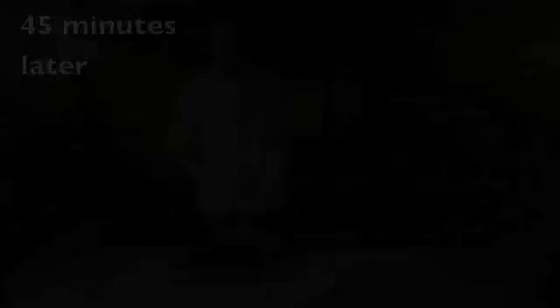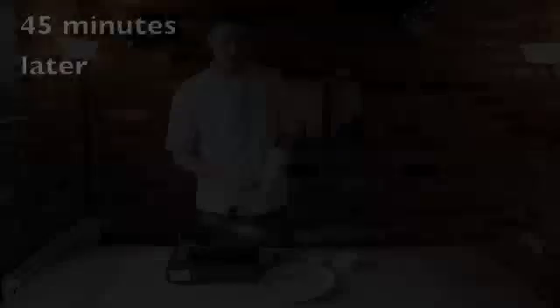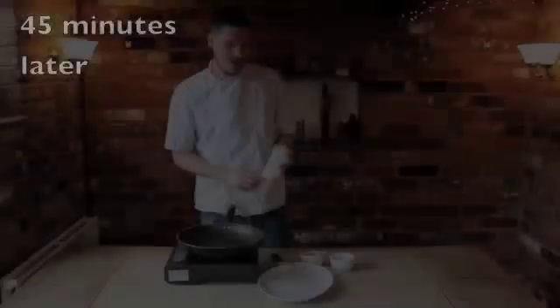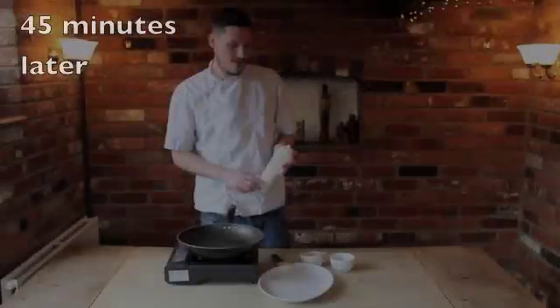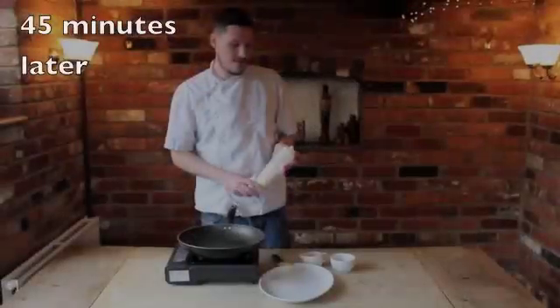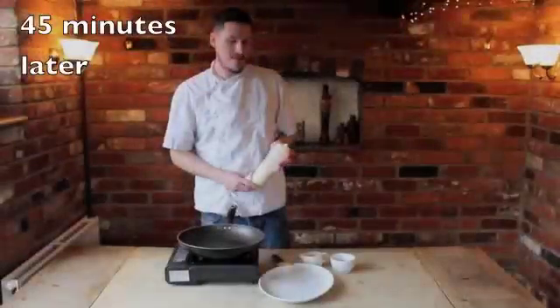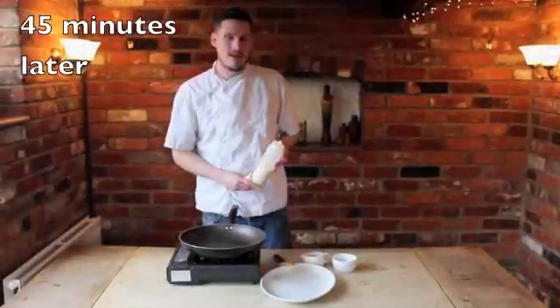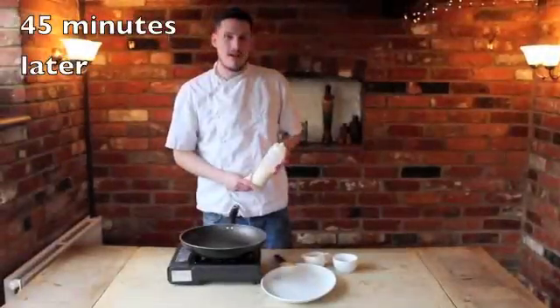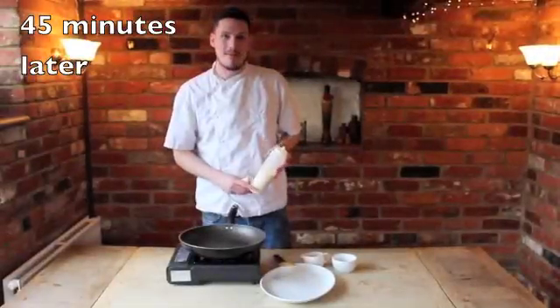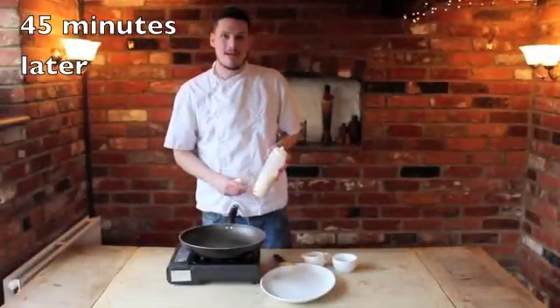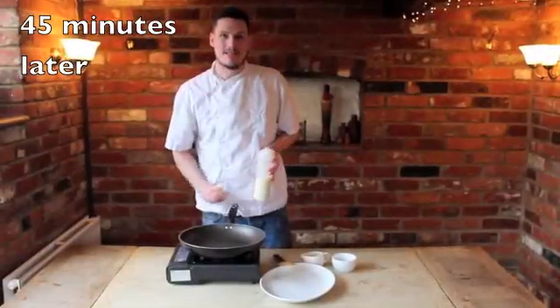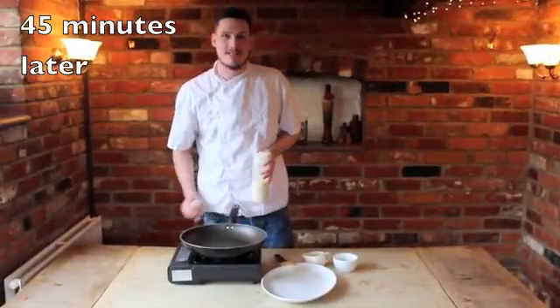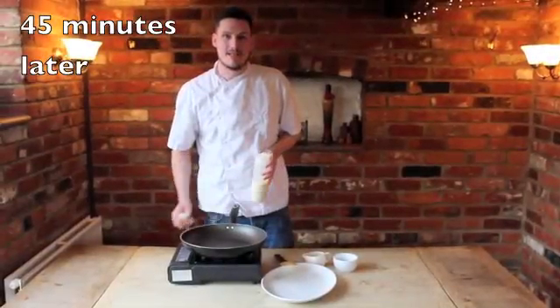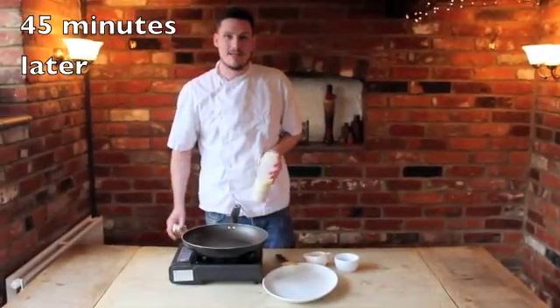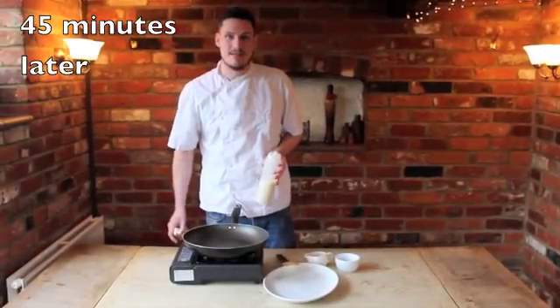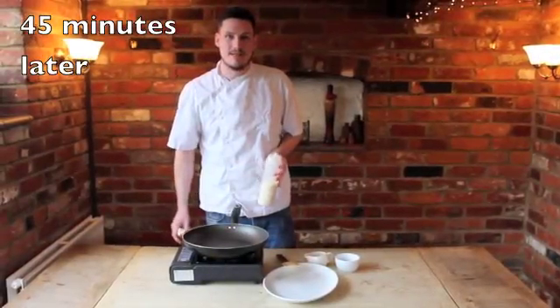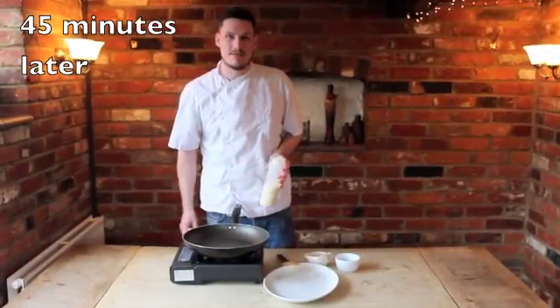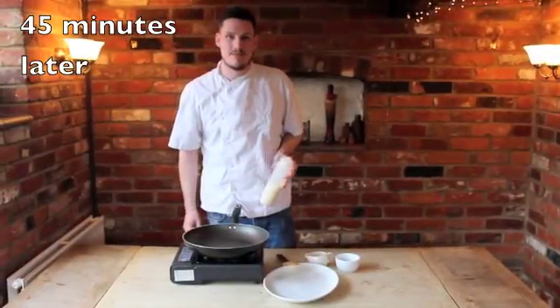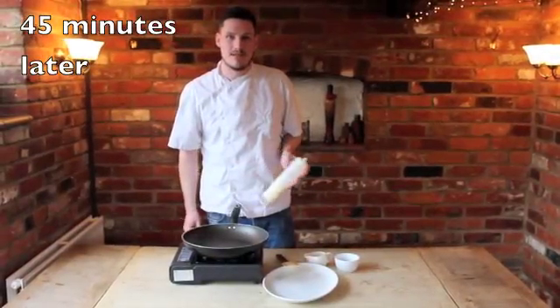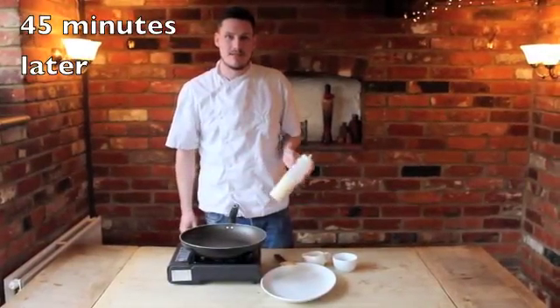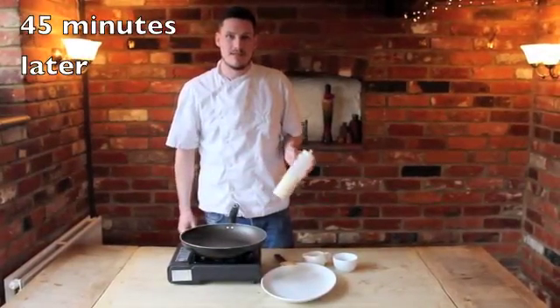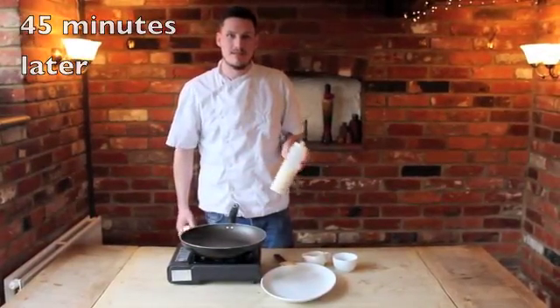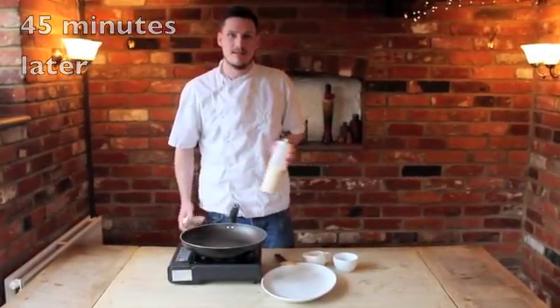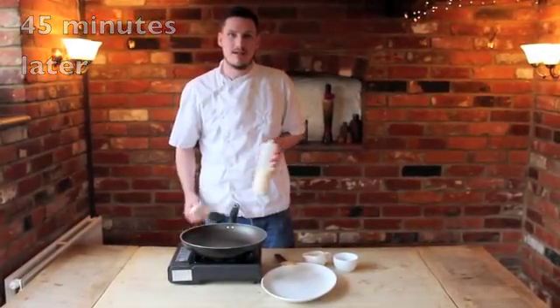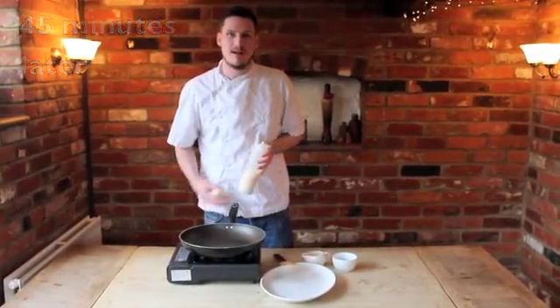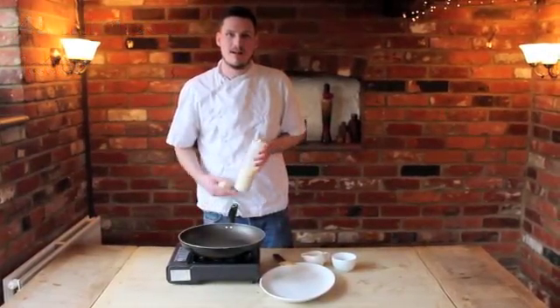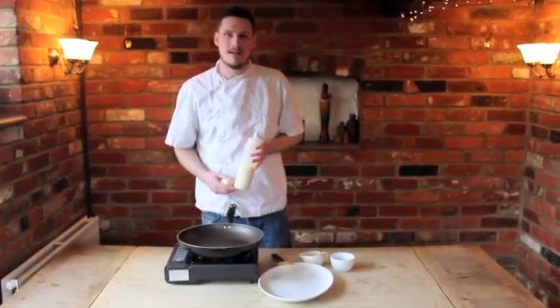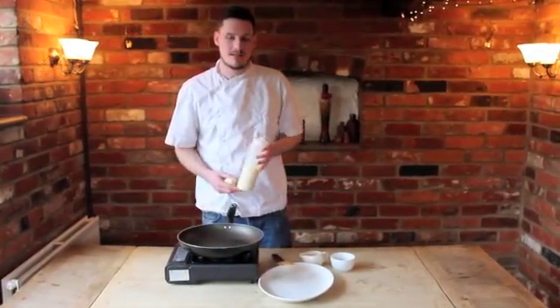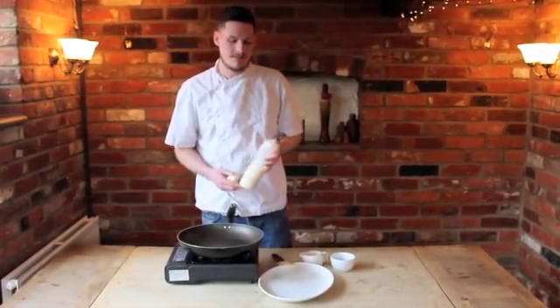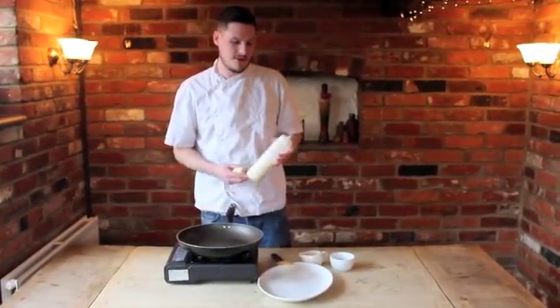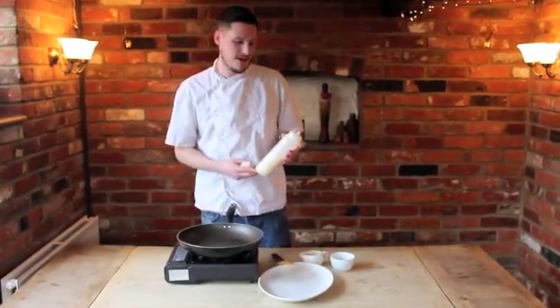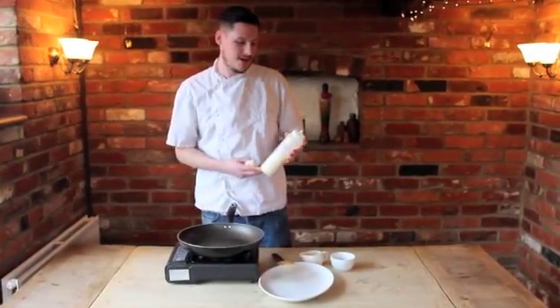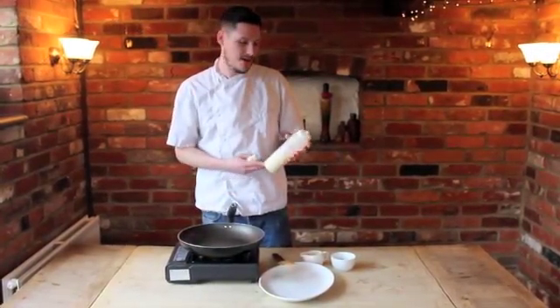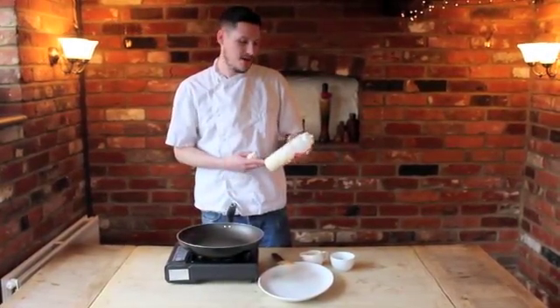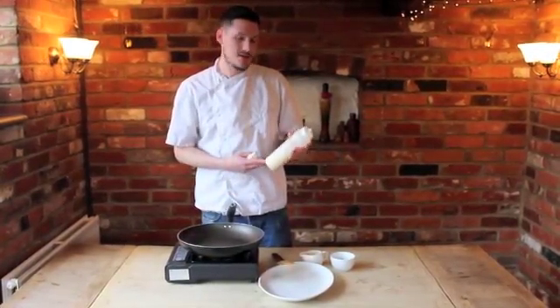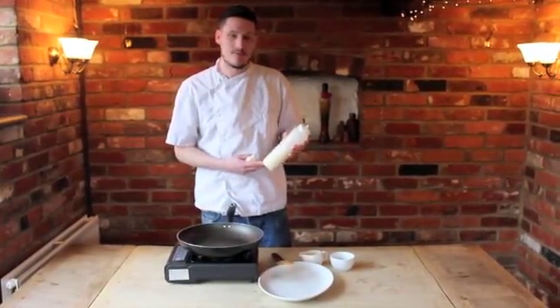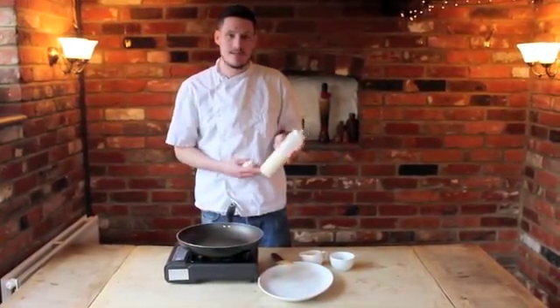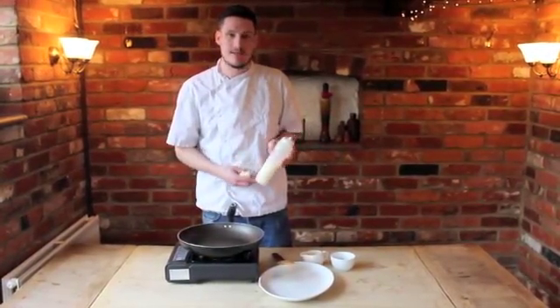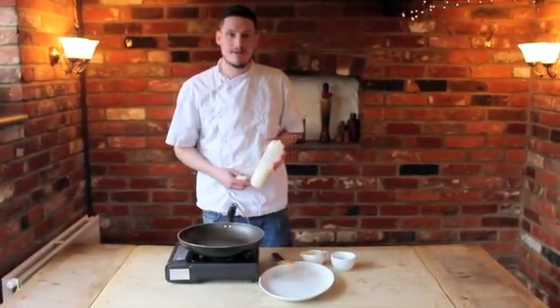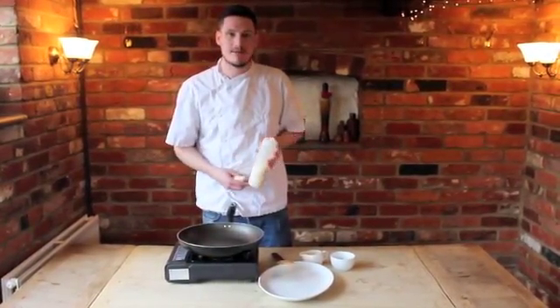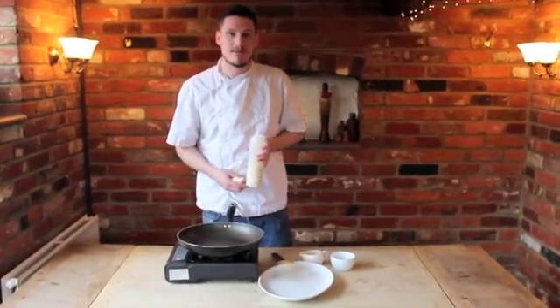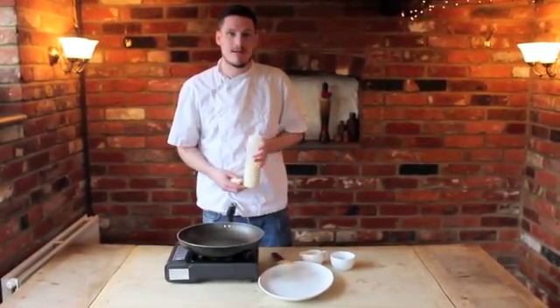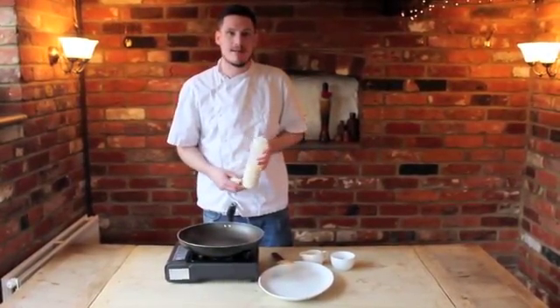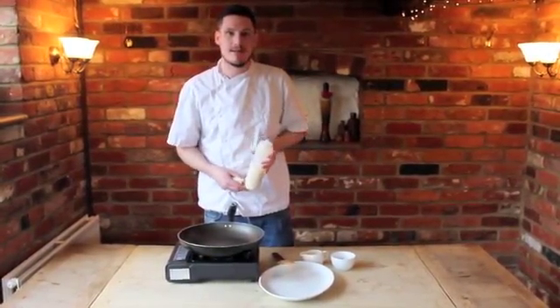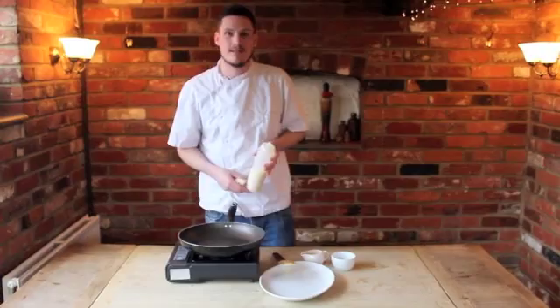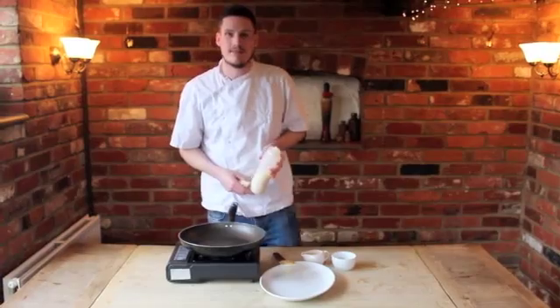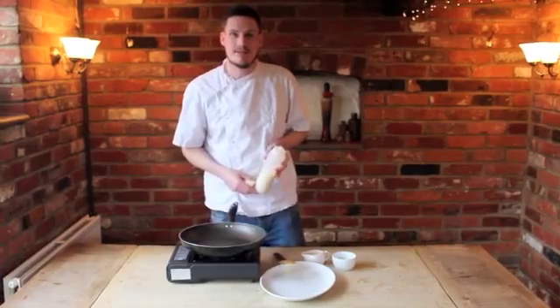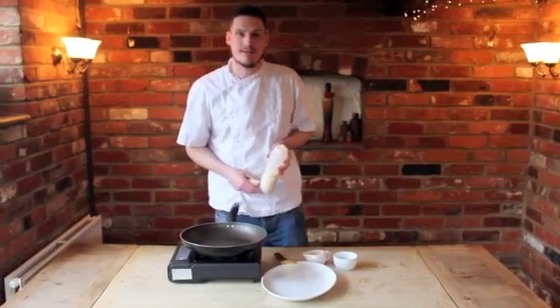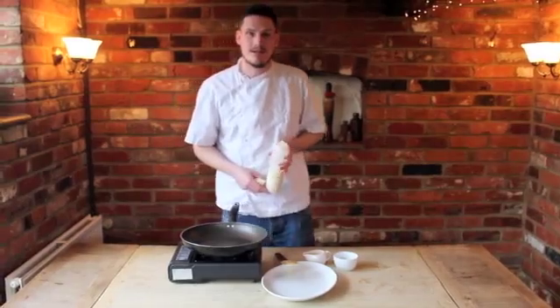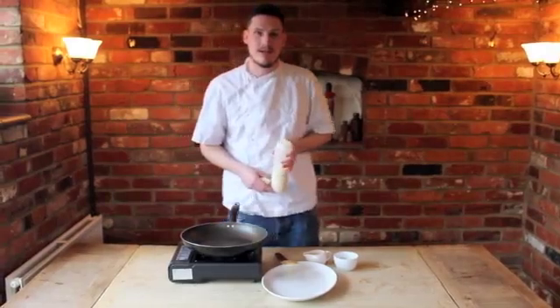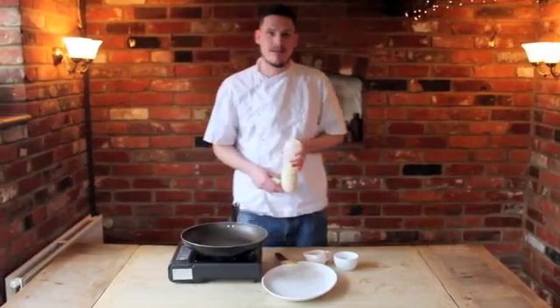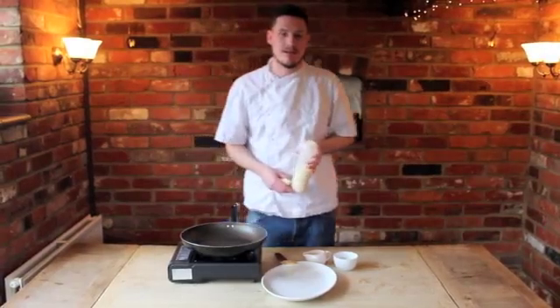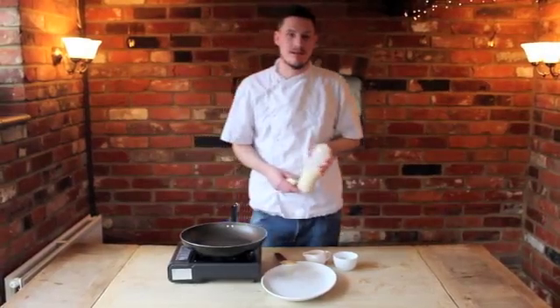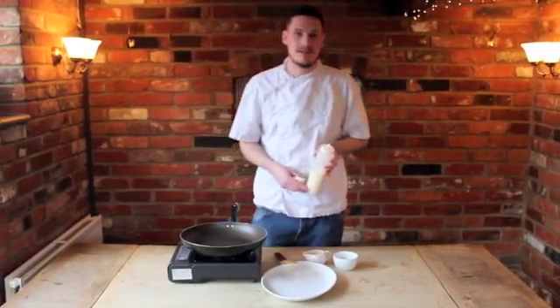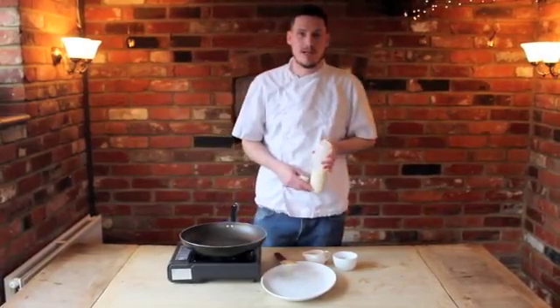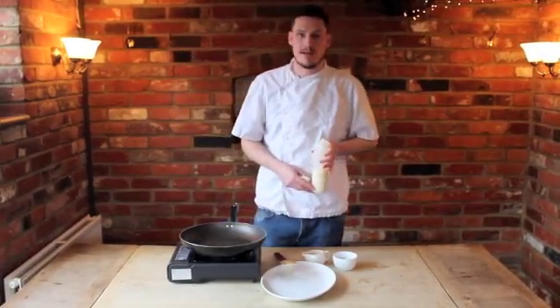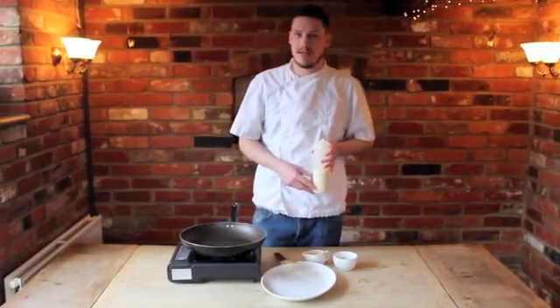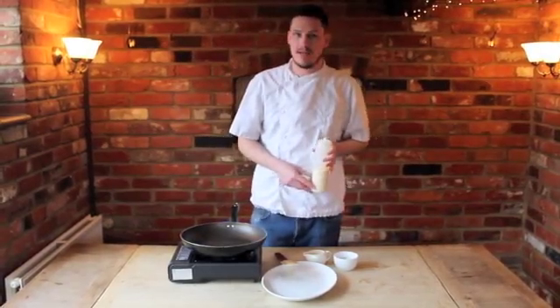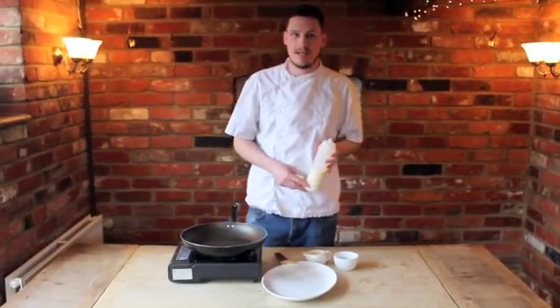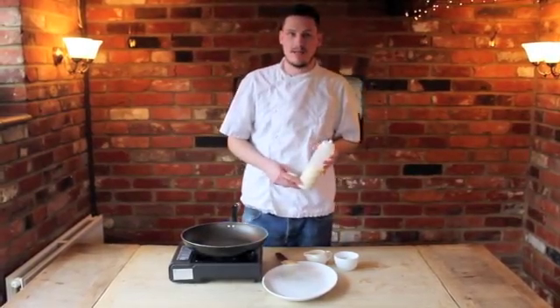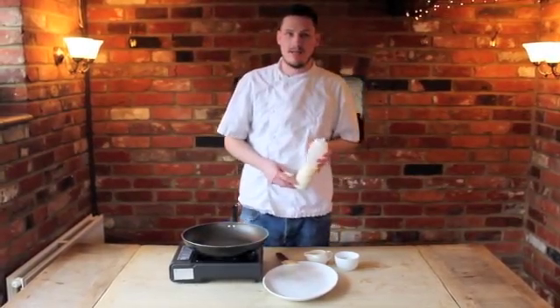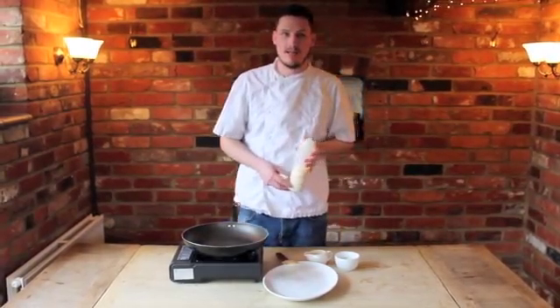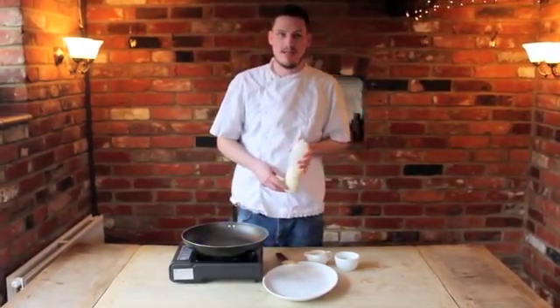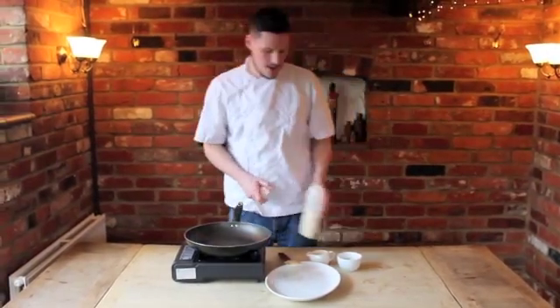So now we've got our batter done, it's rested. I like to put it in a squeezy bottle like this, but you can have it in a jug and ladle it in.